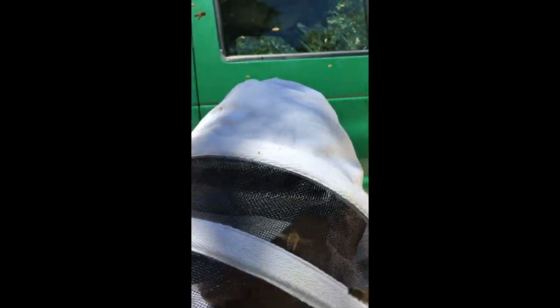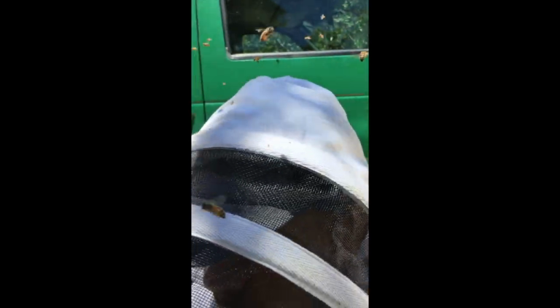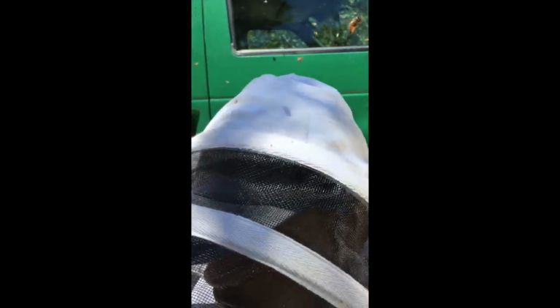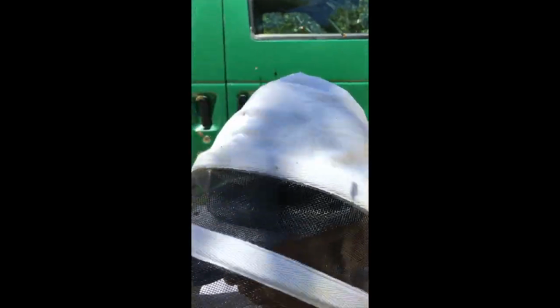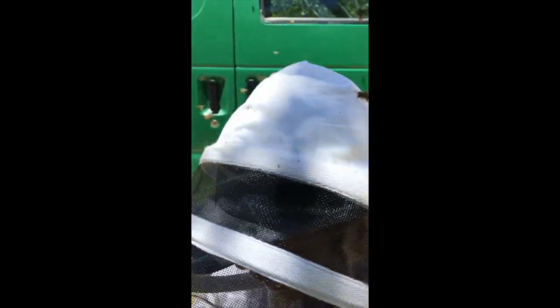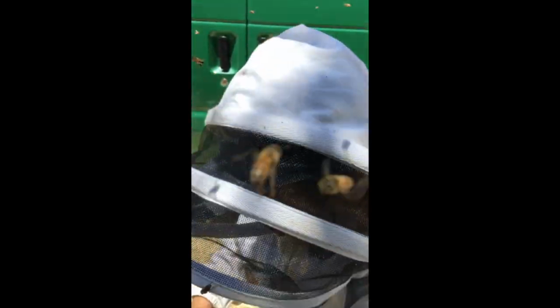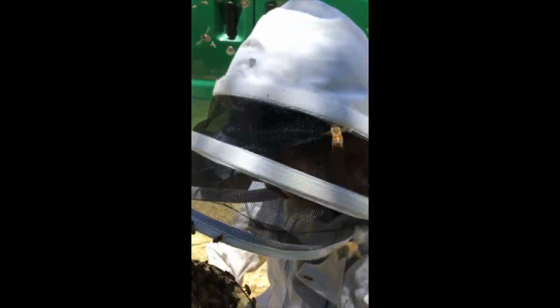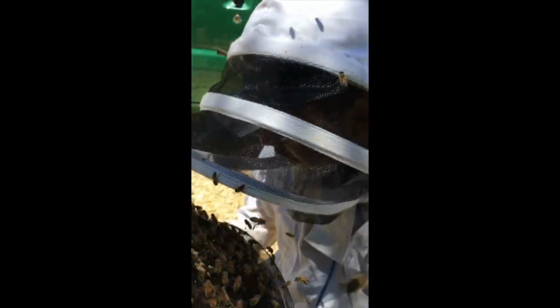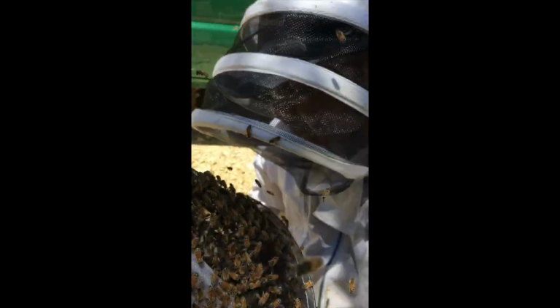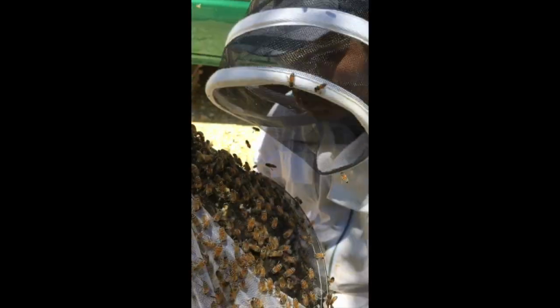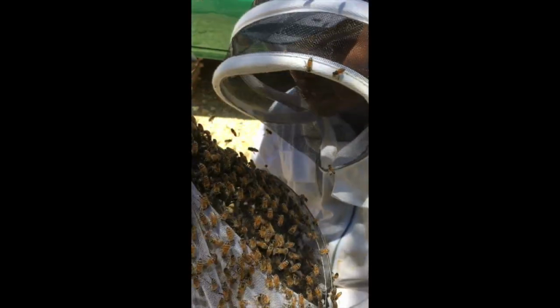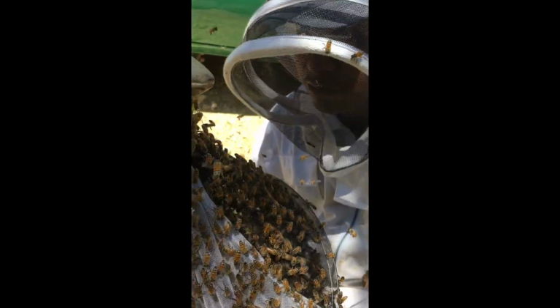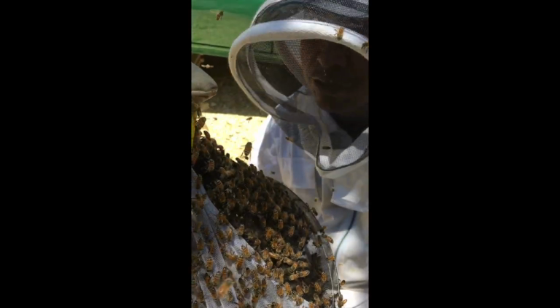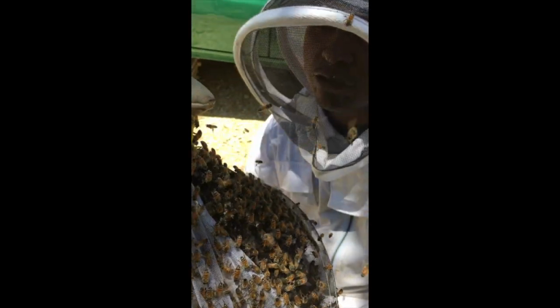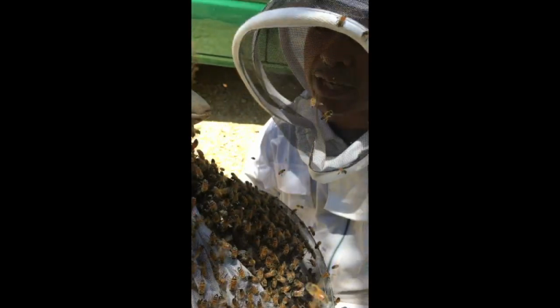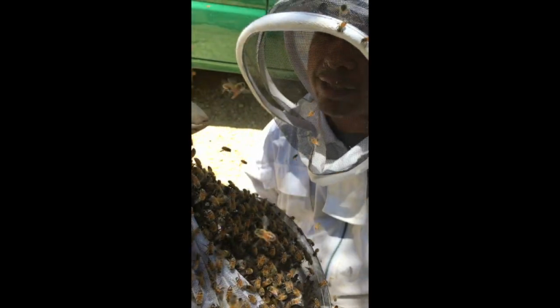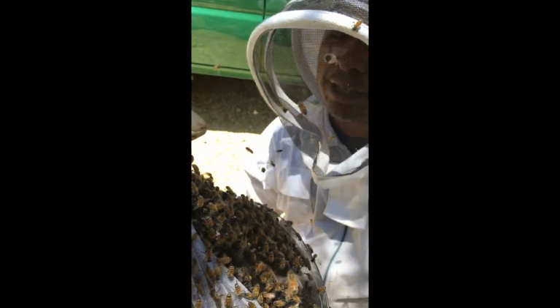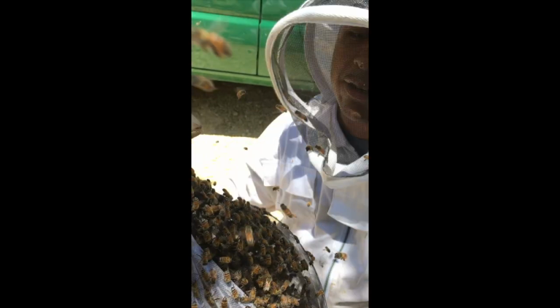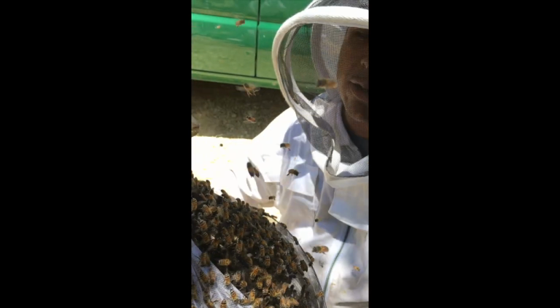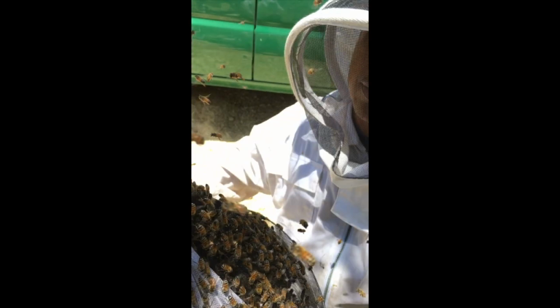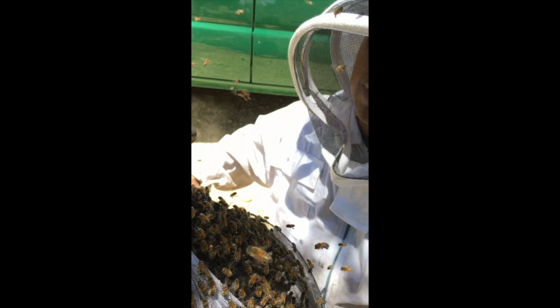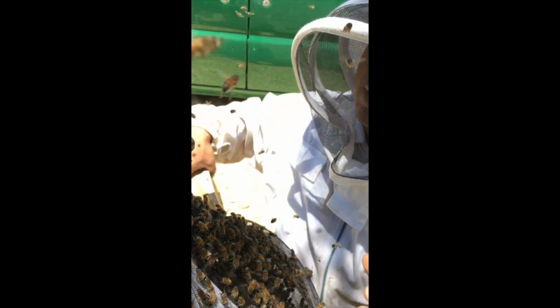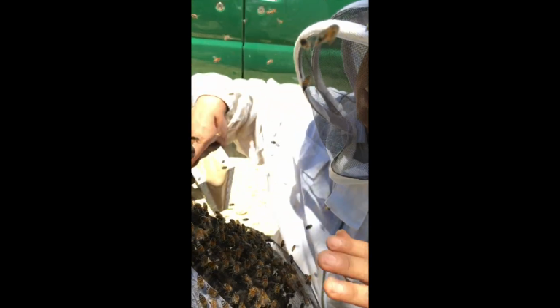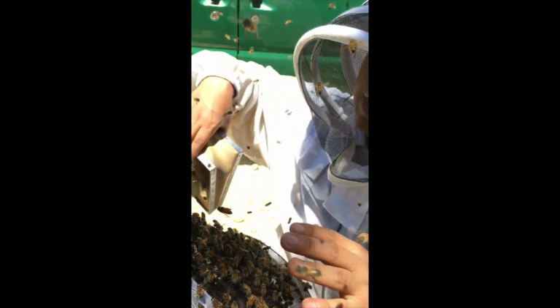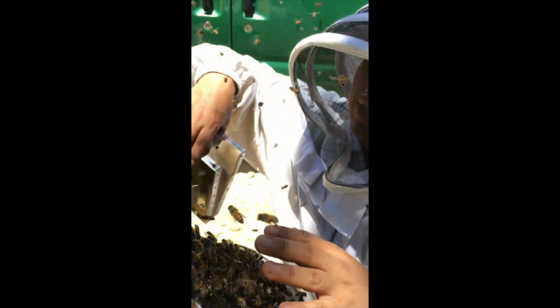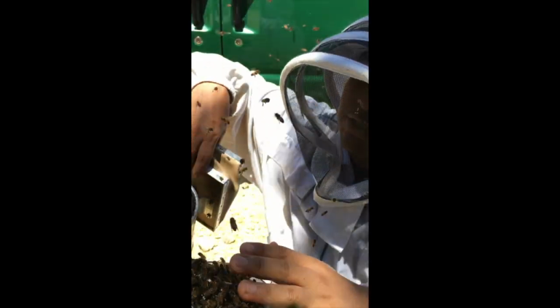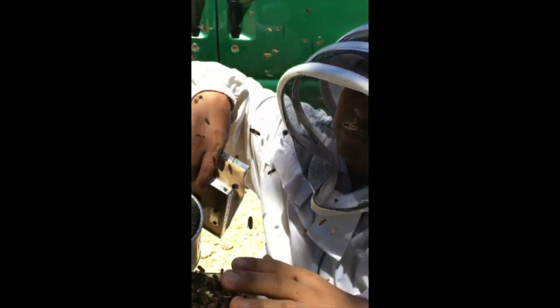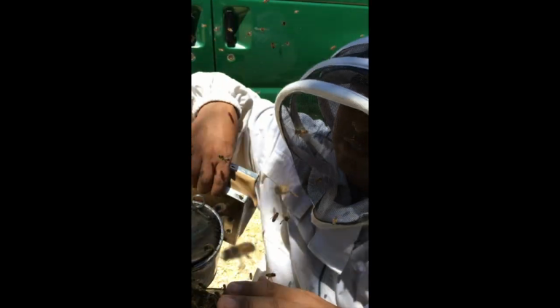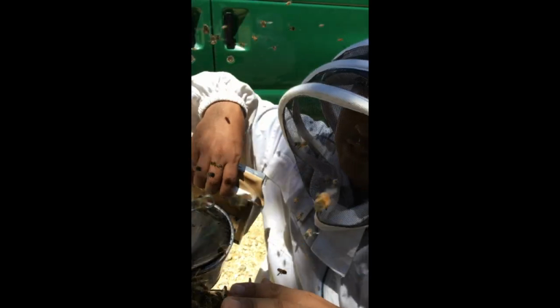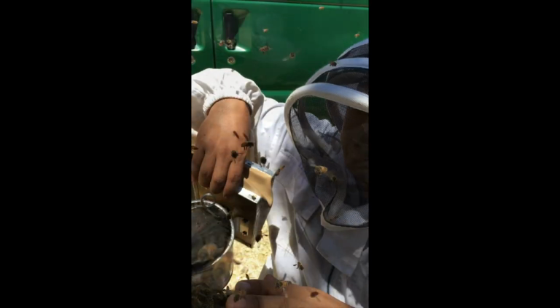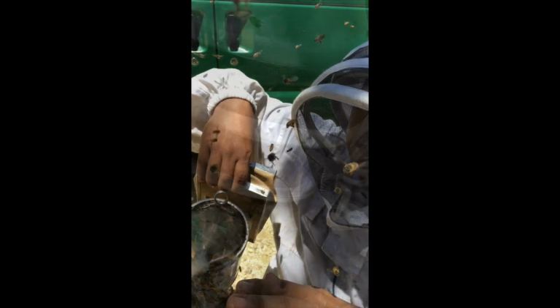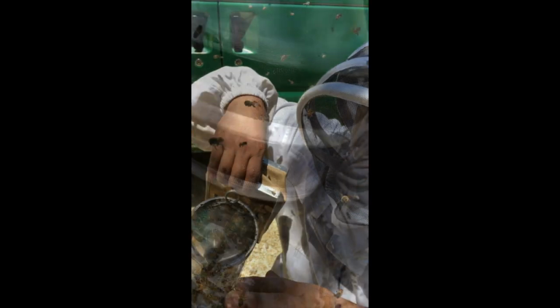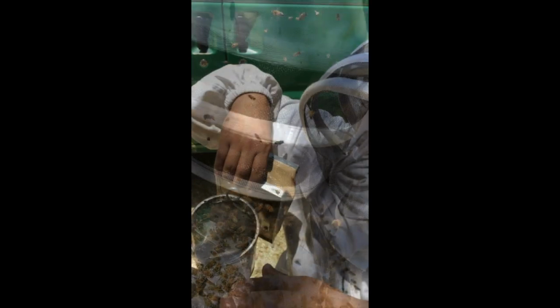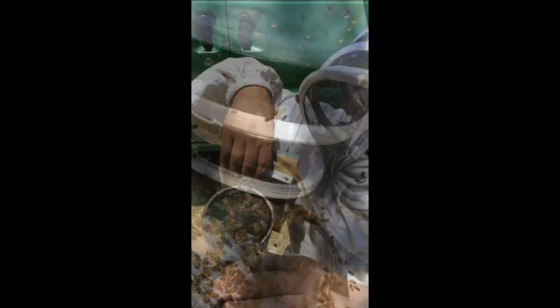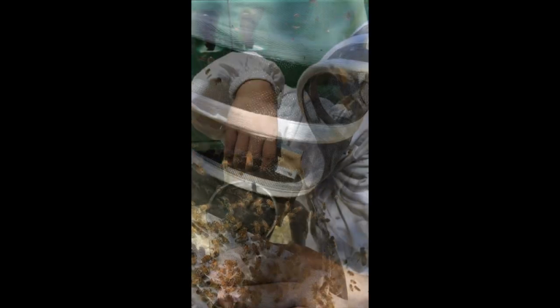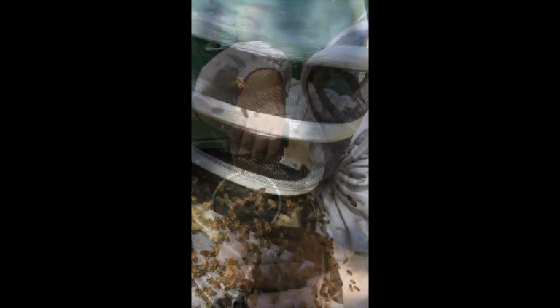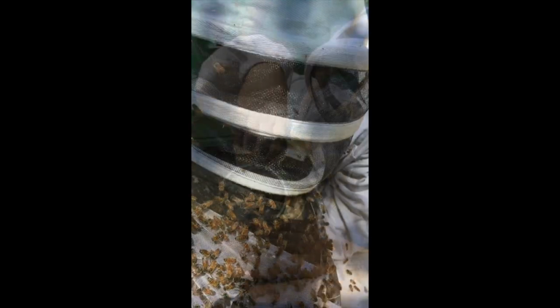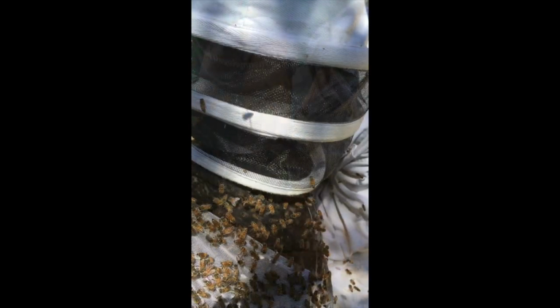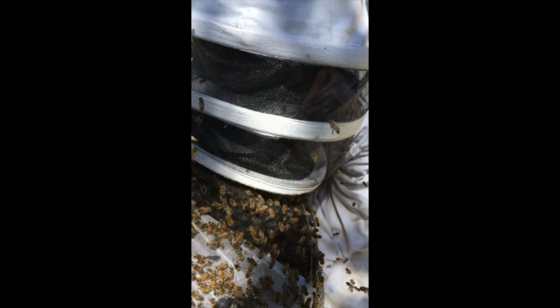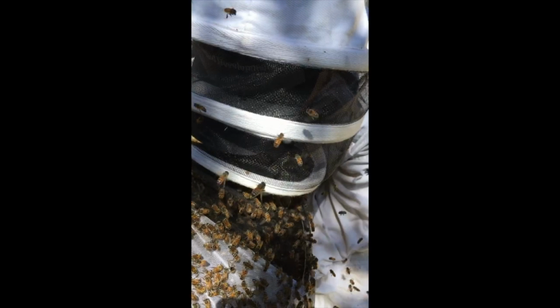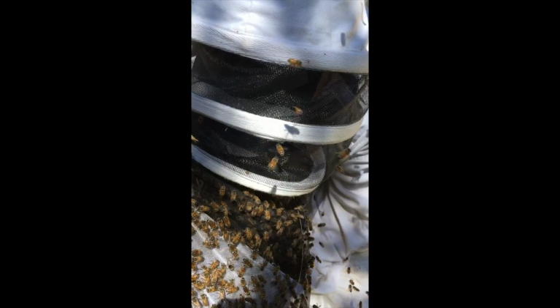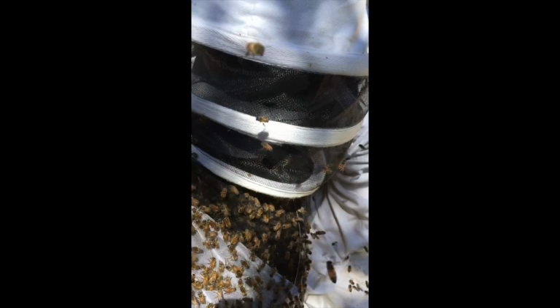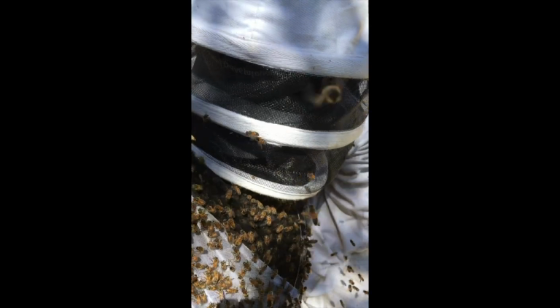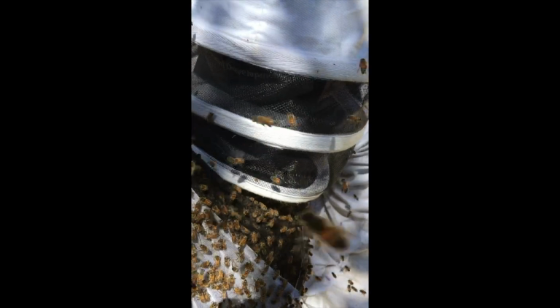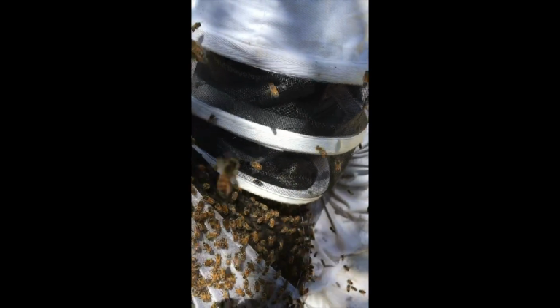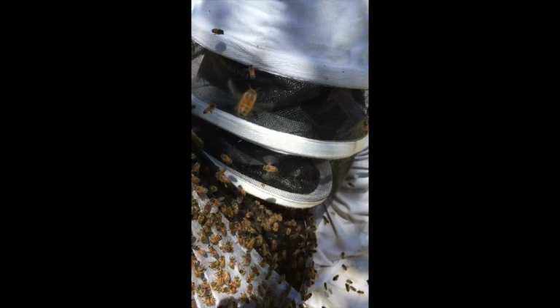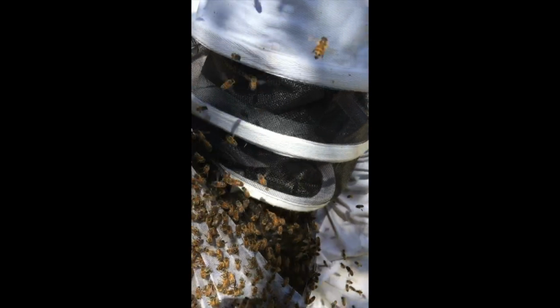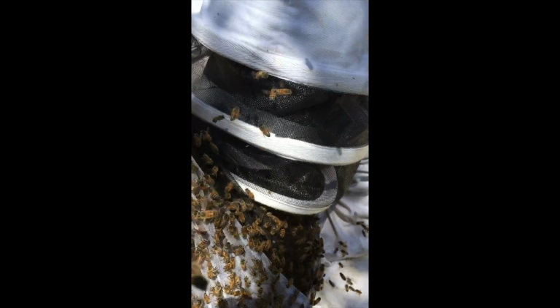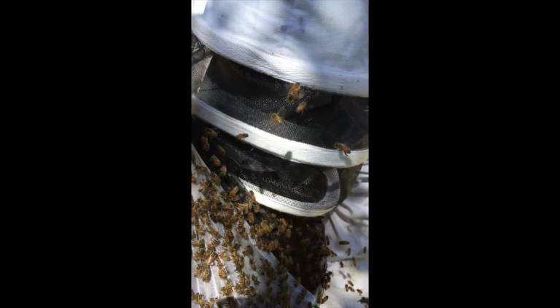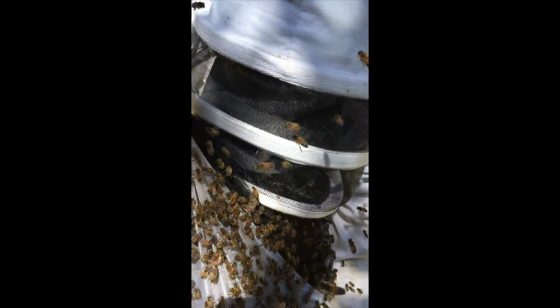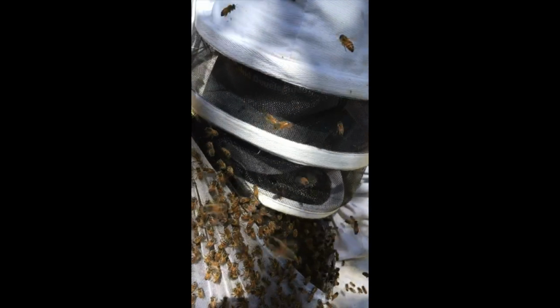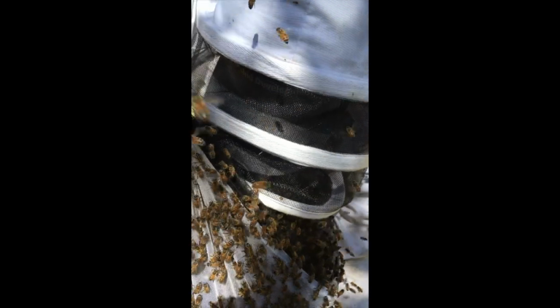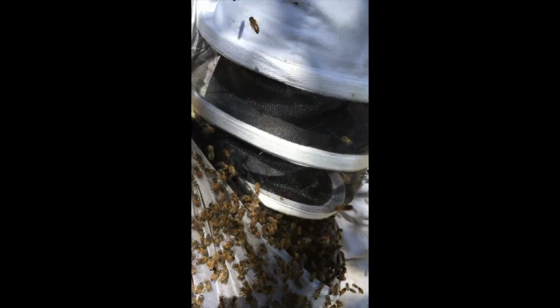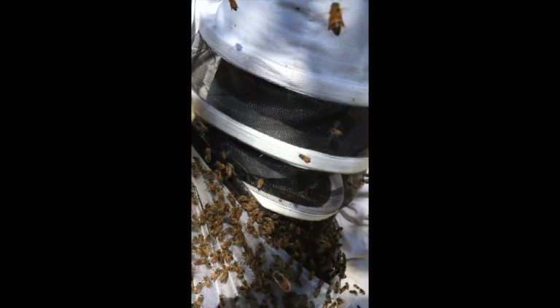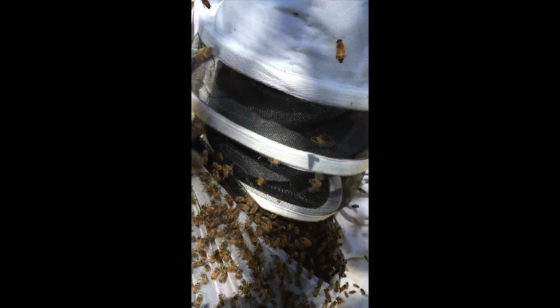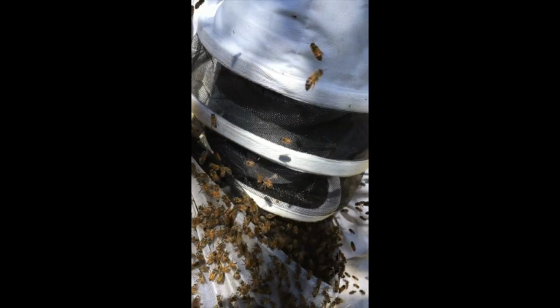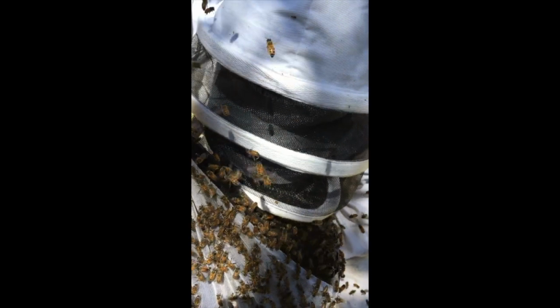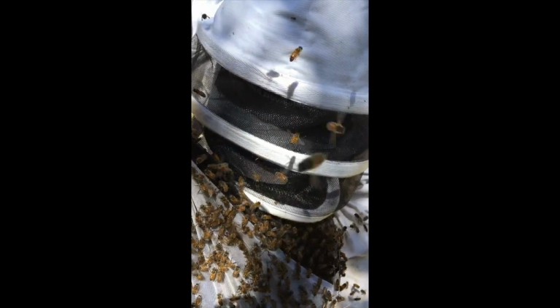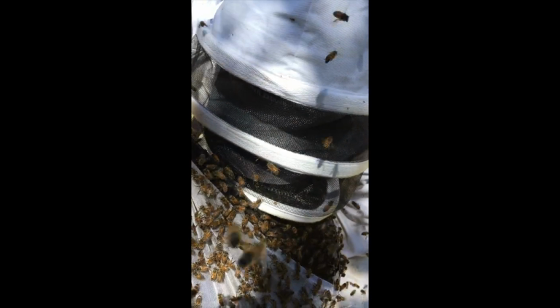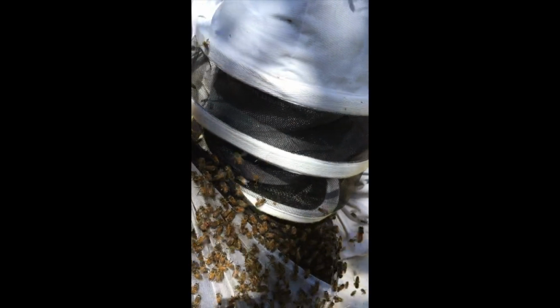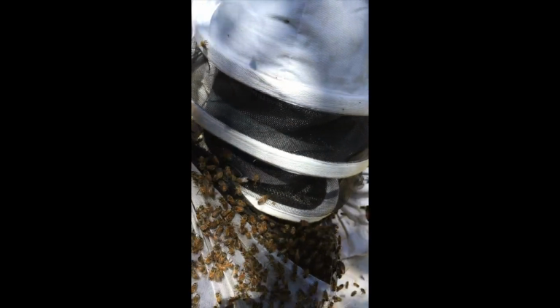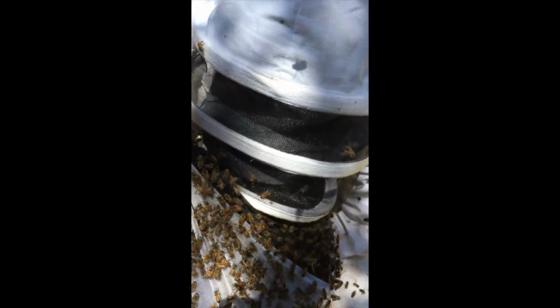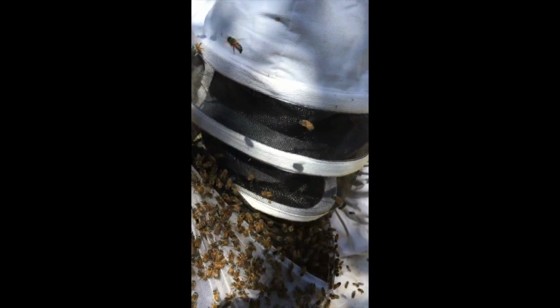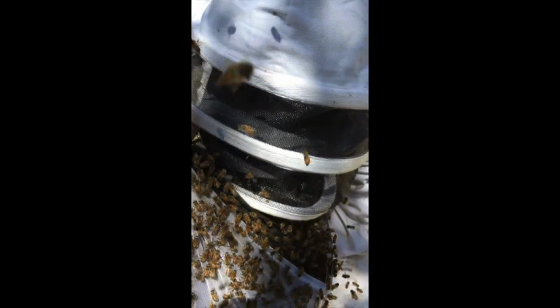I'm gonna put my hand in. Please don't try this at home — this is dangerous. You can see now that we have so many bees around, it's hard for me to see her.